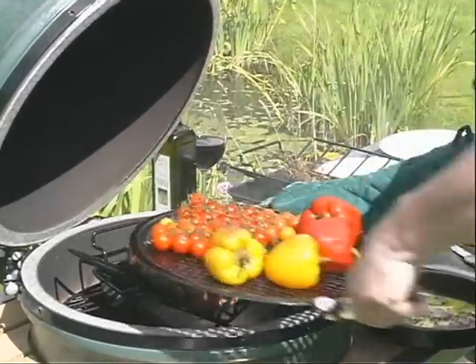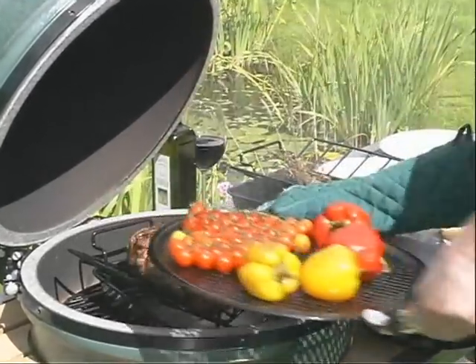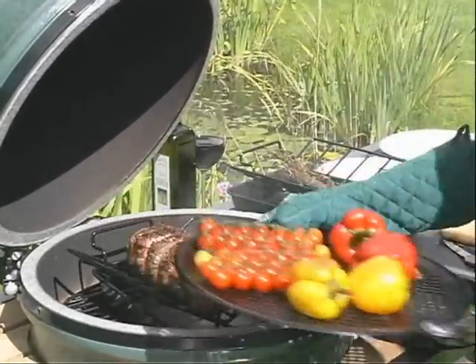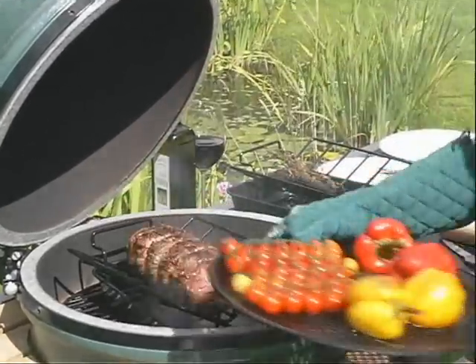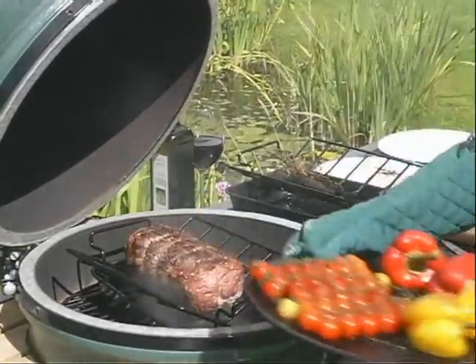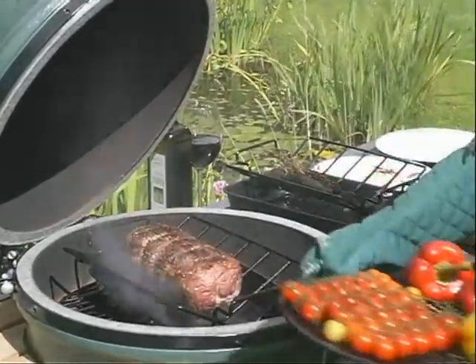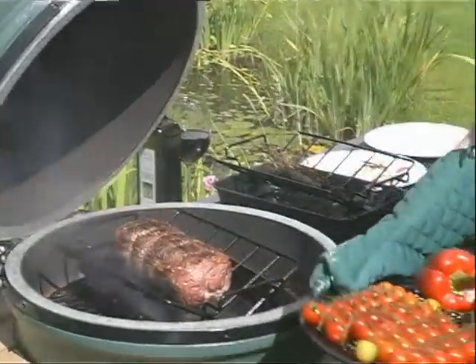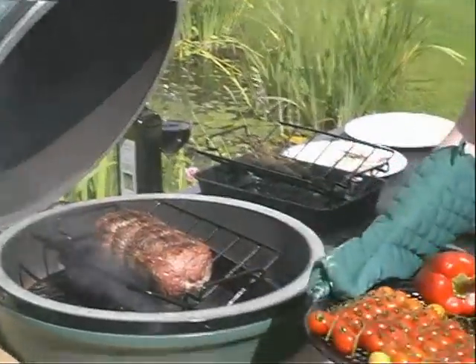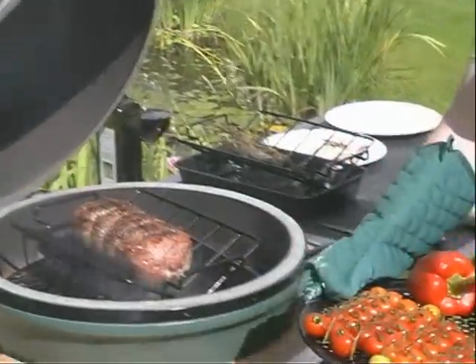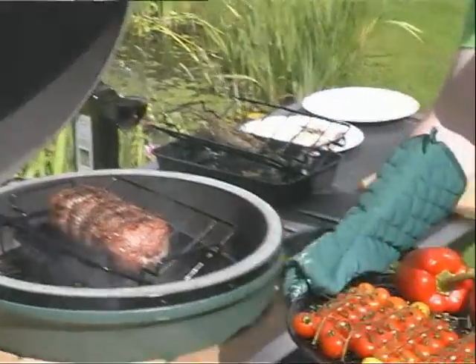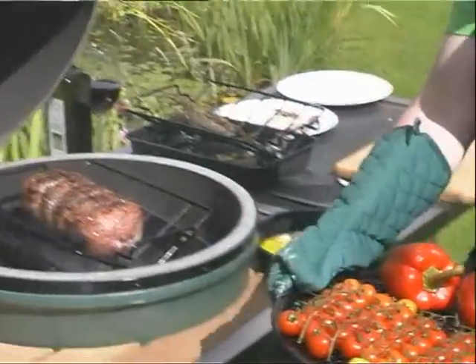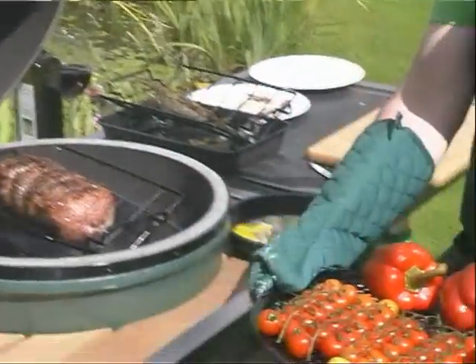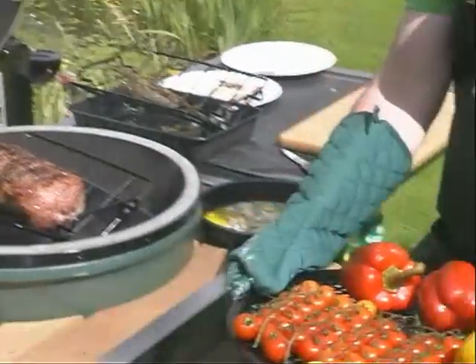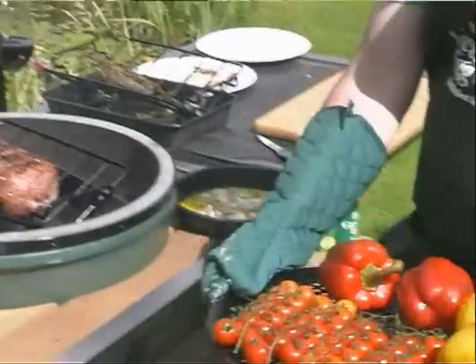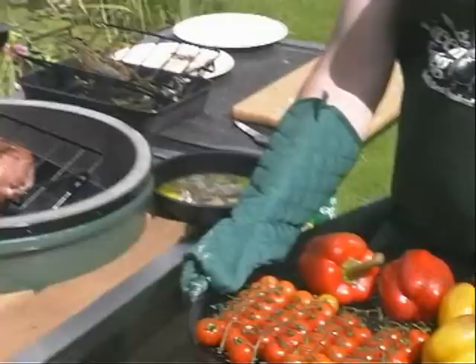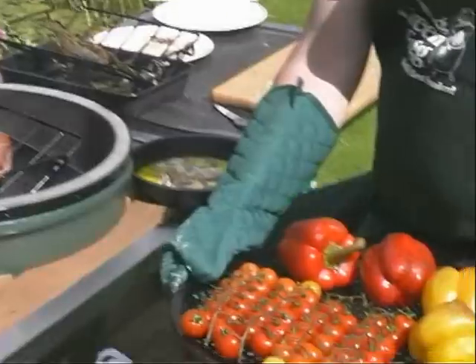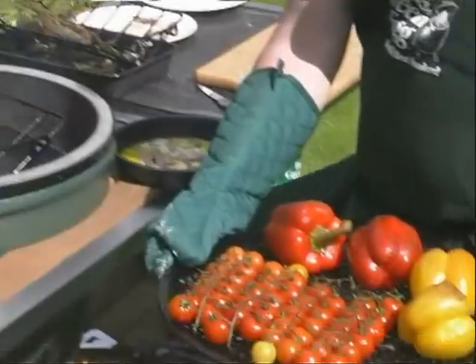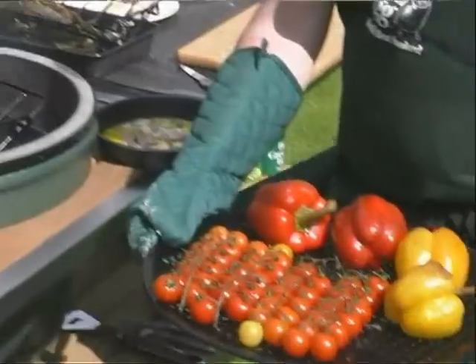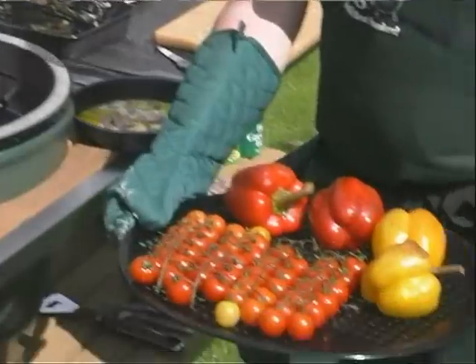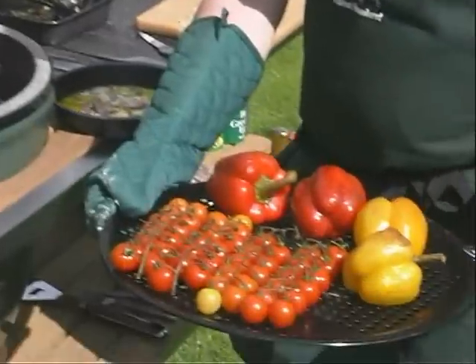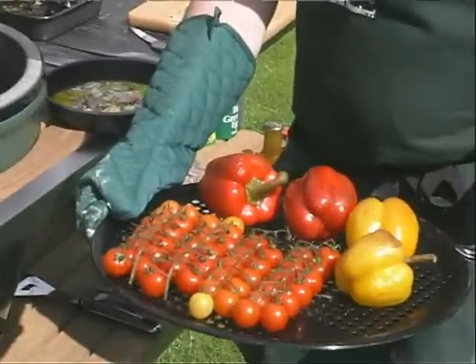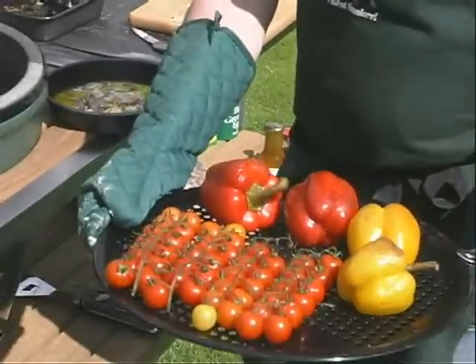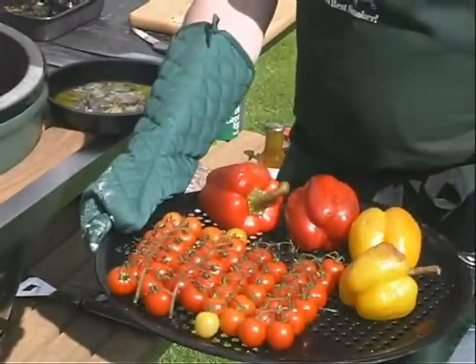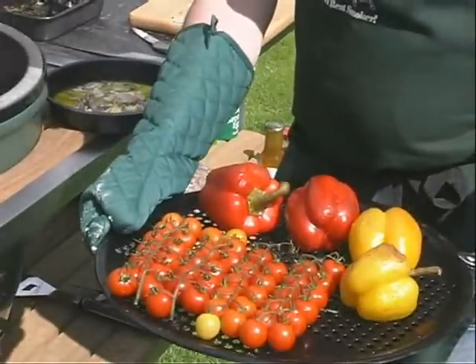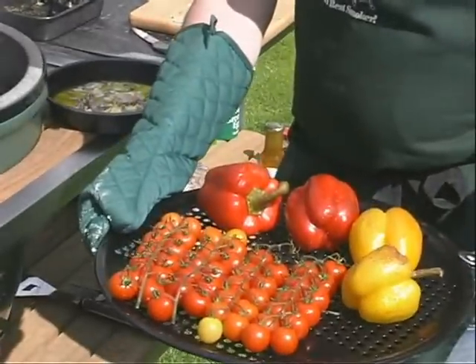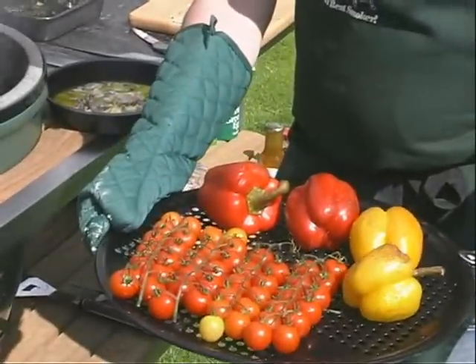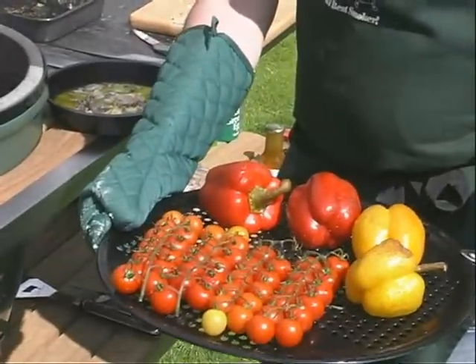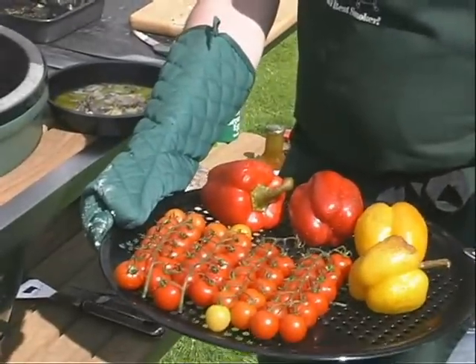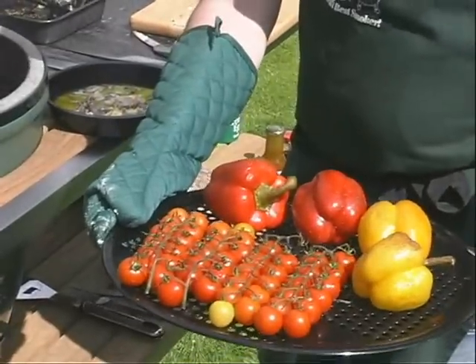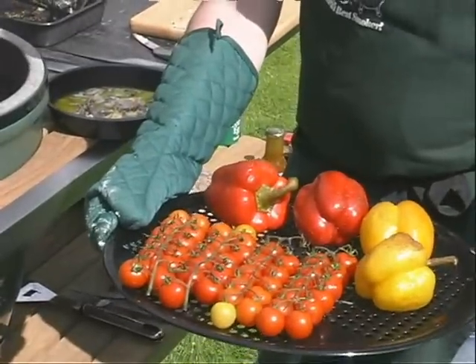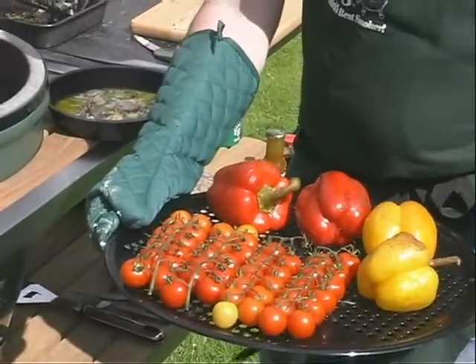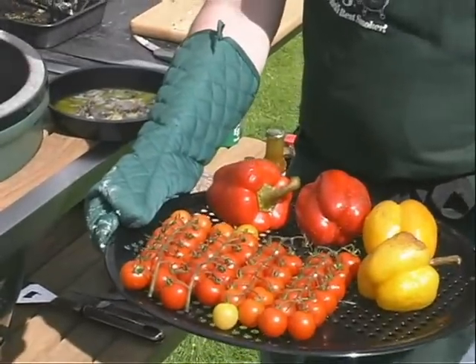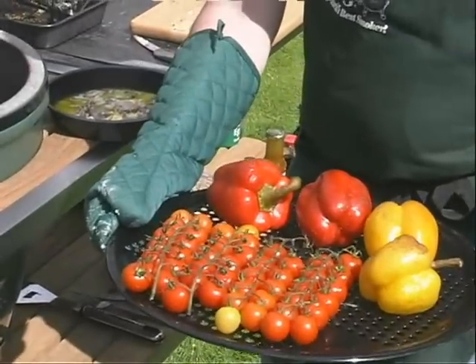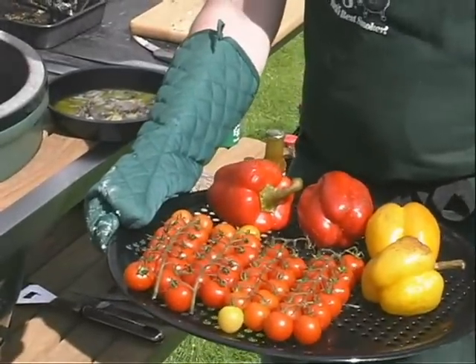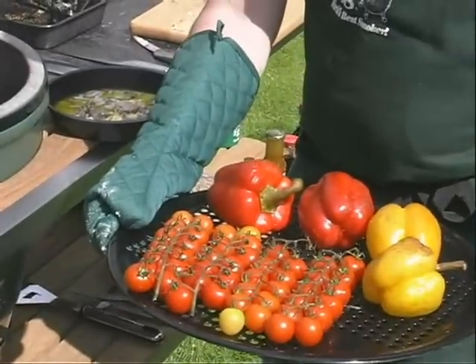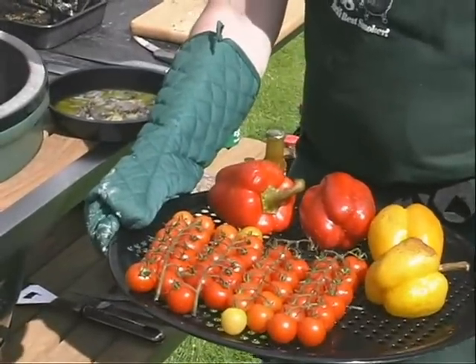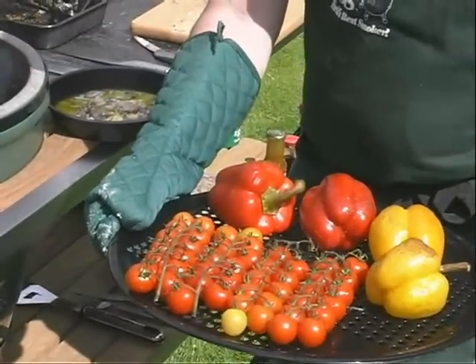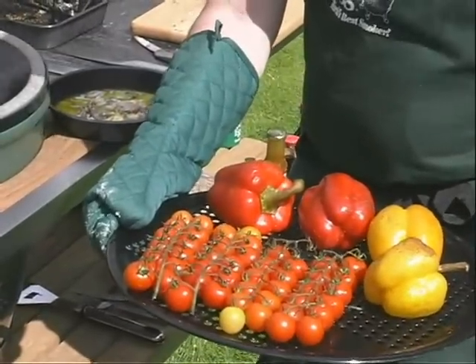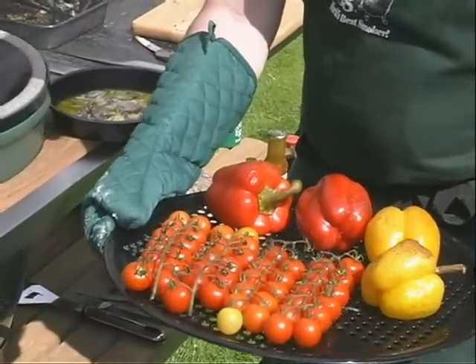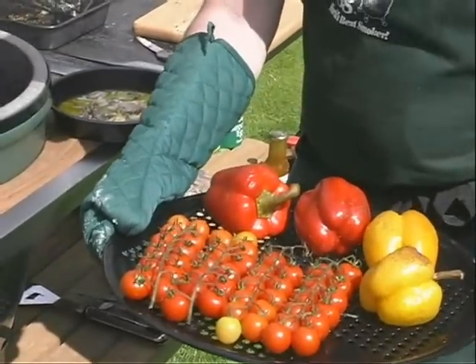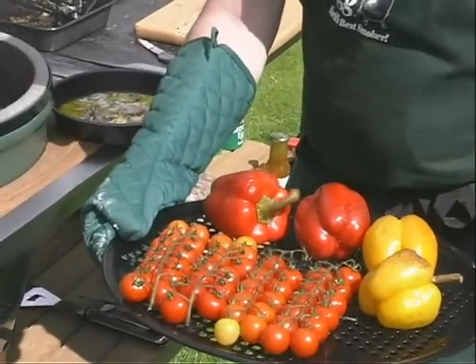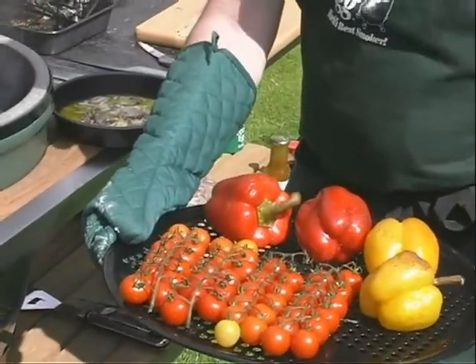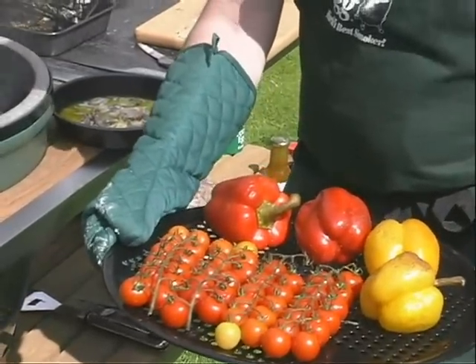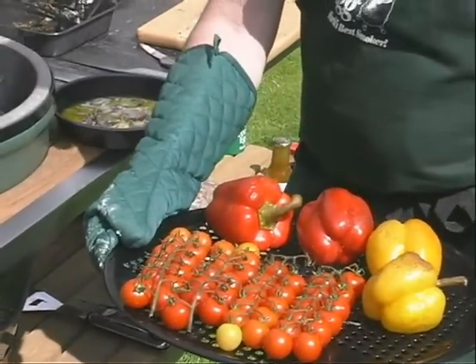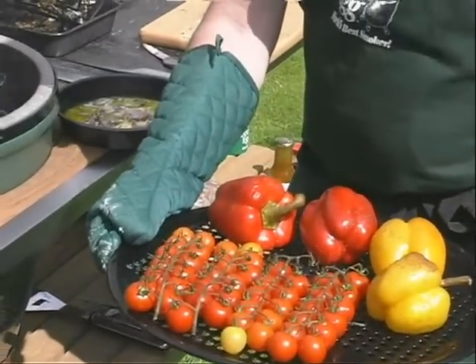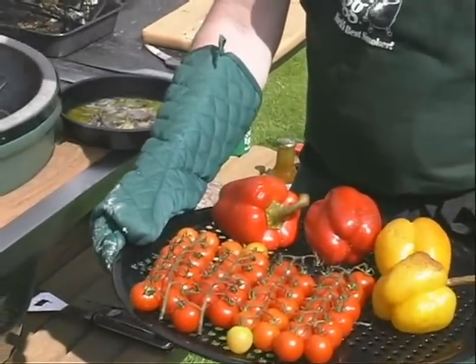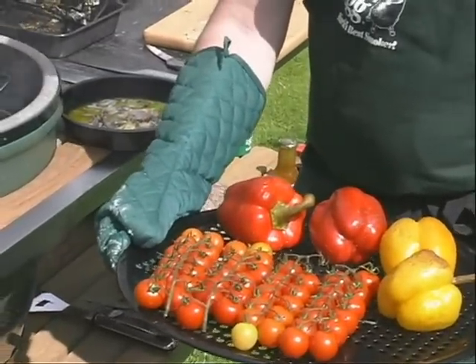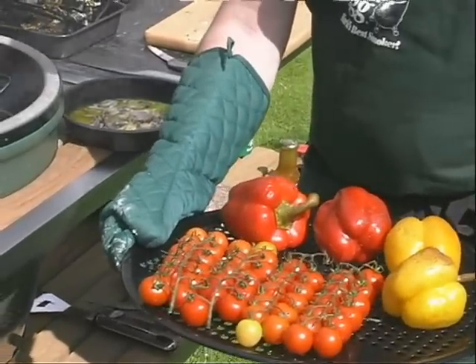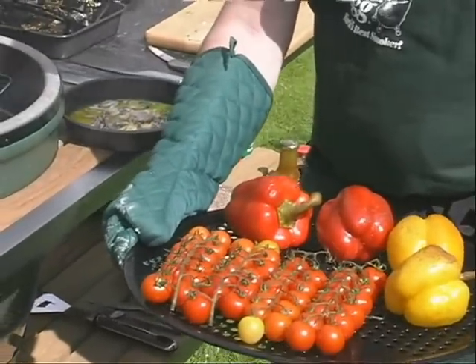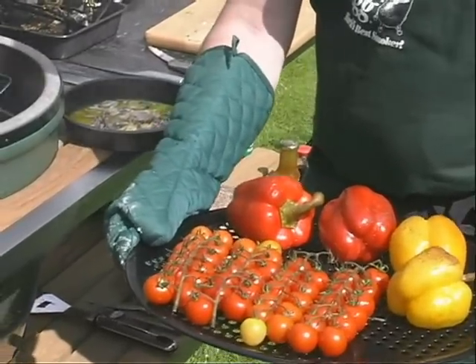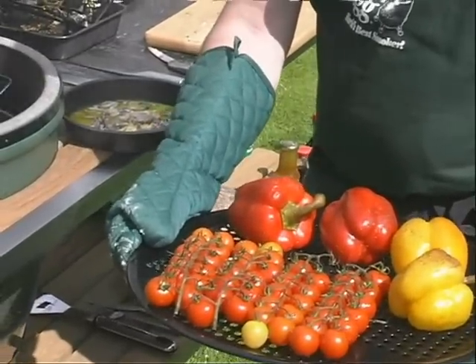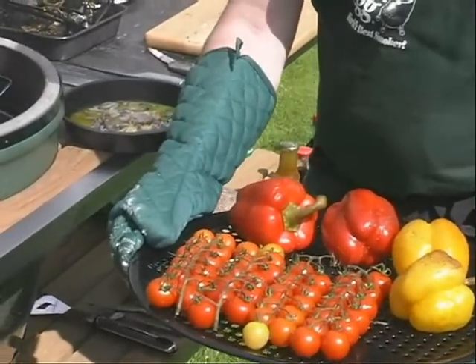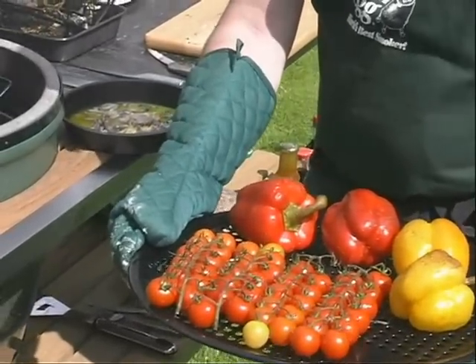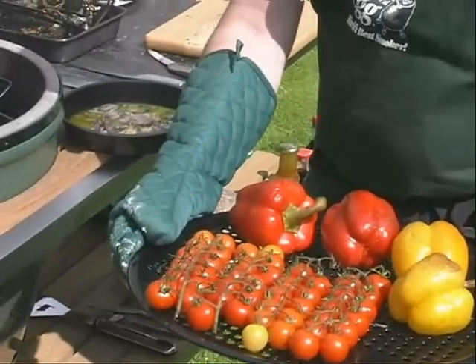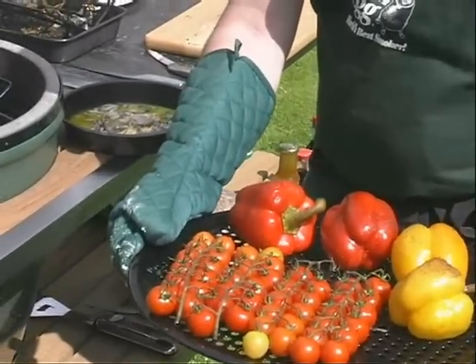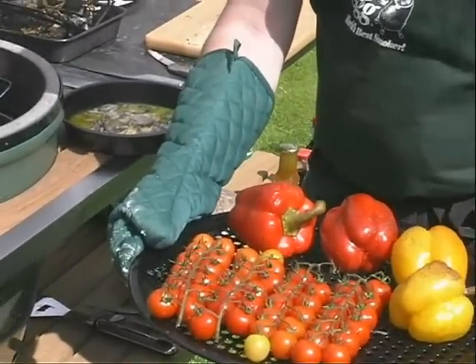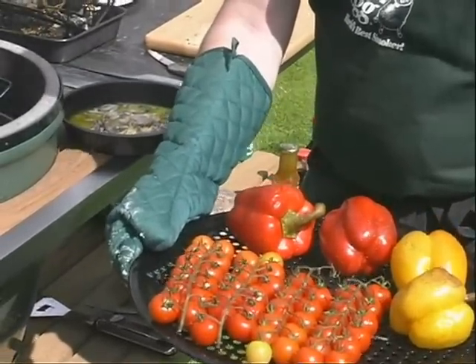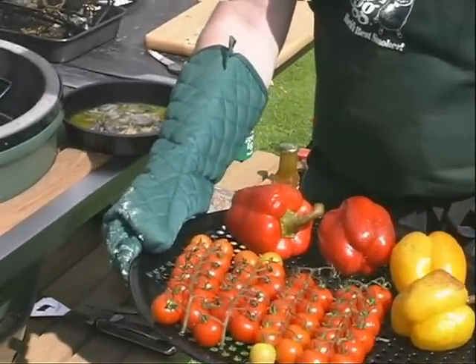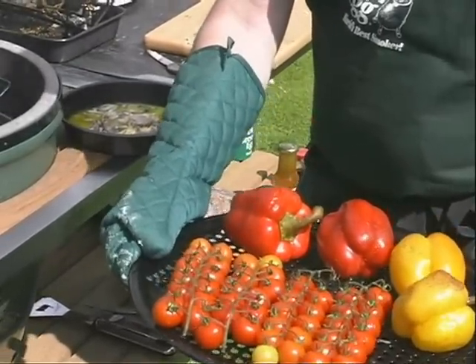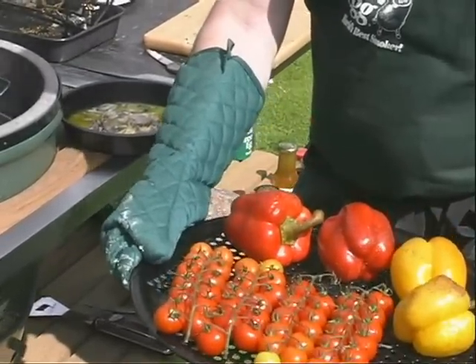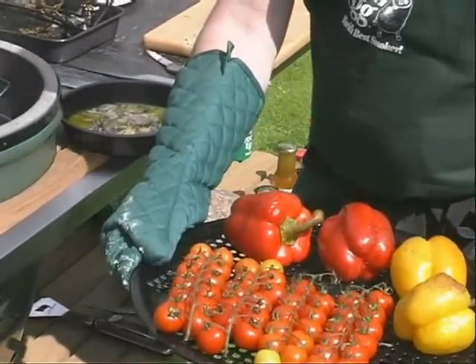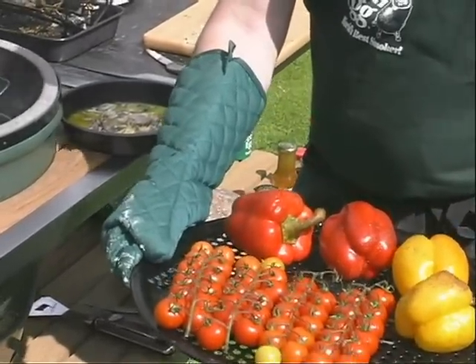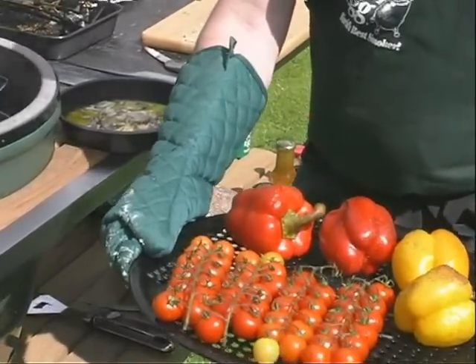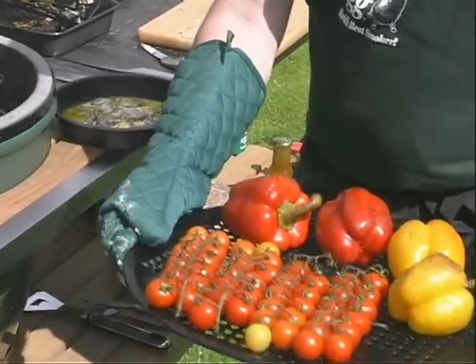Here you see the plateau. You can put a whole vis on it — a whole tarbot, a whole grid, a whole school, makreel, little sardines, but also the vegetables.